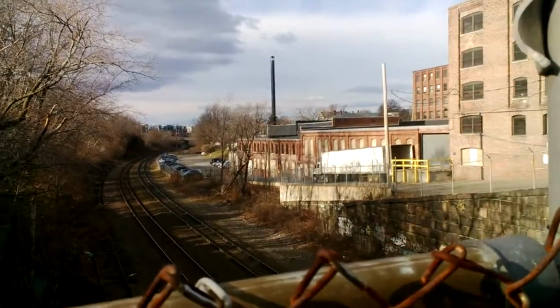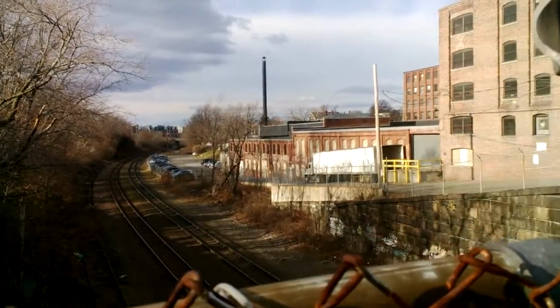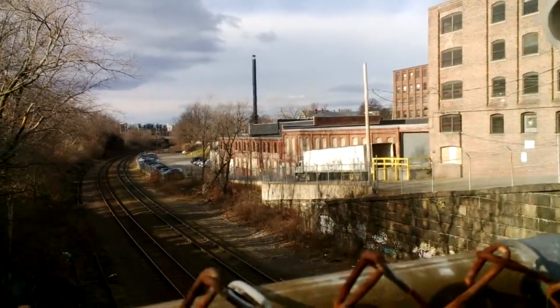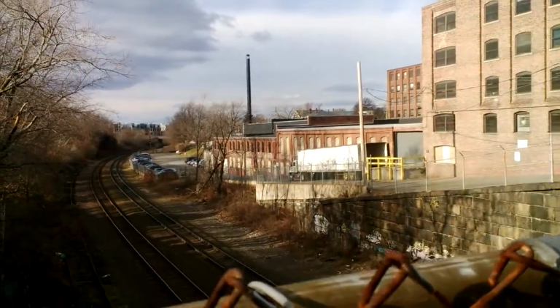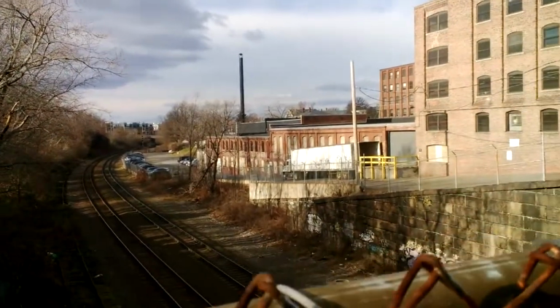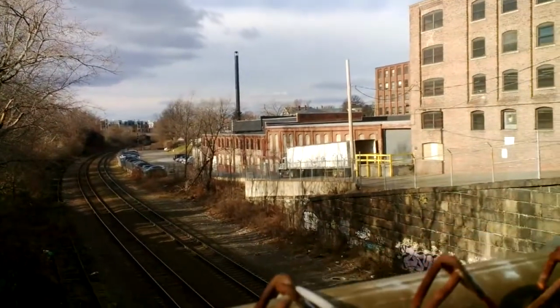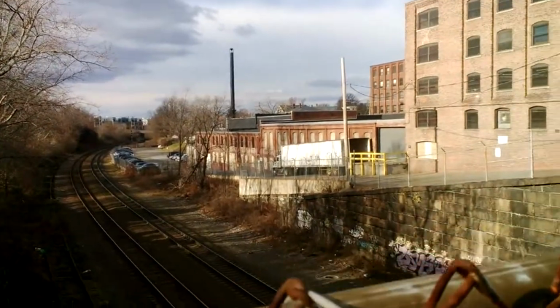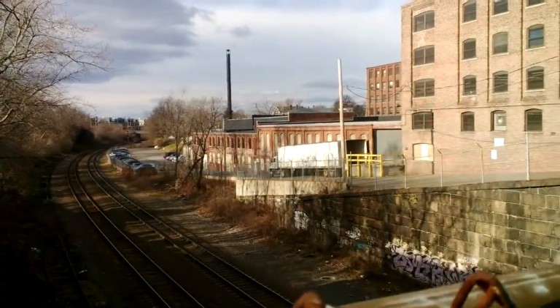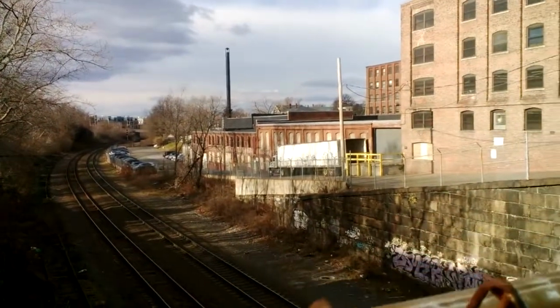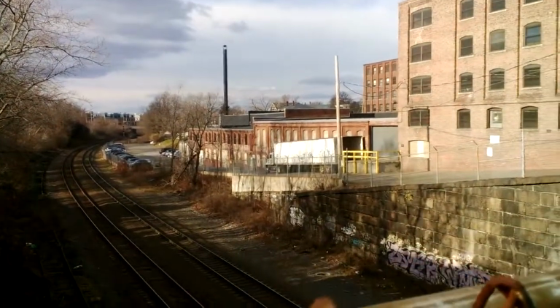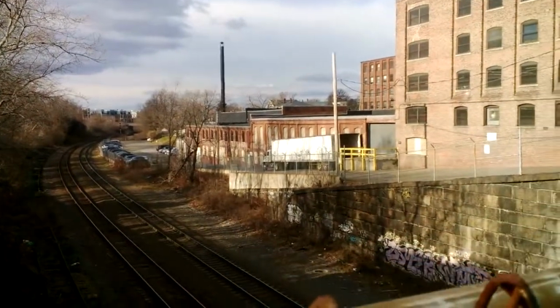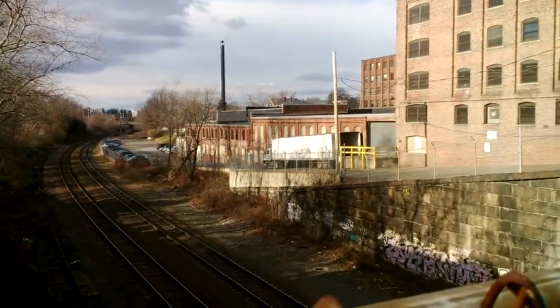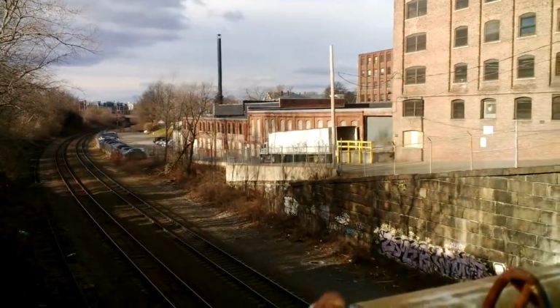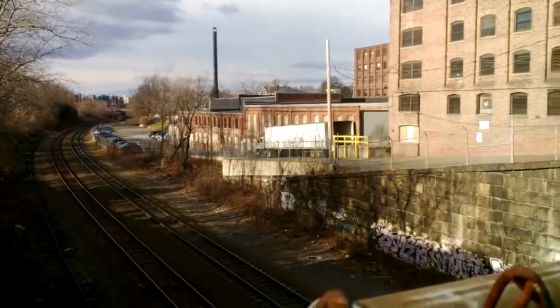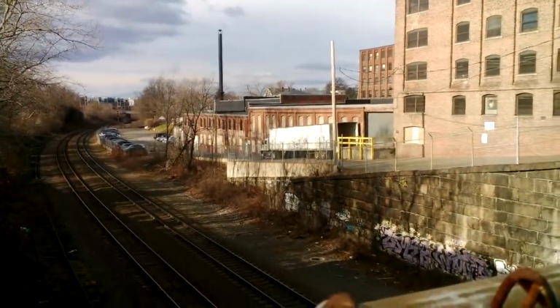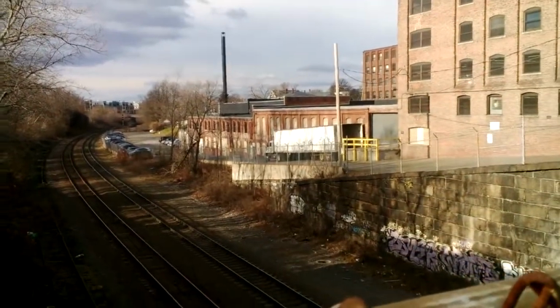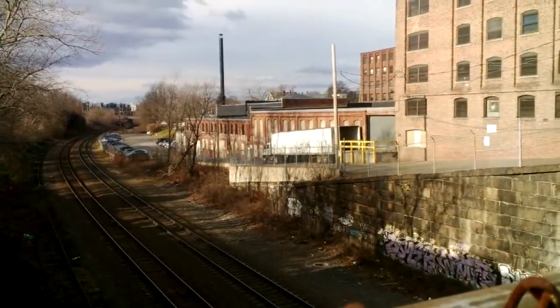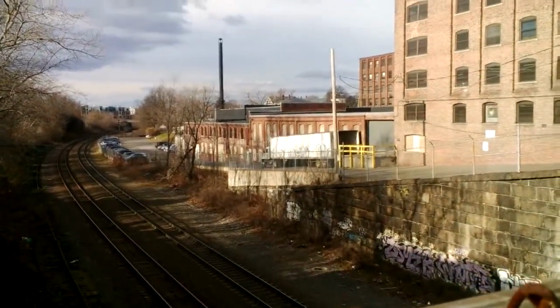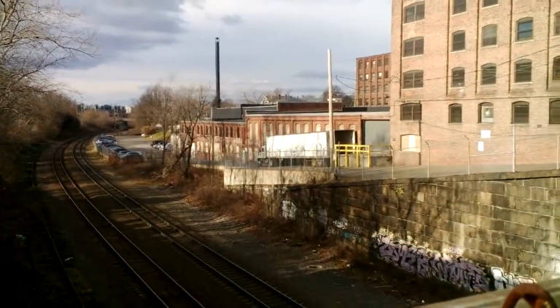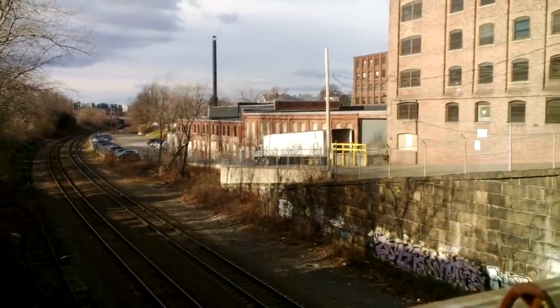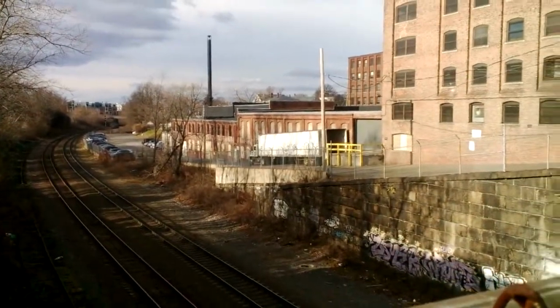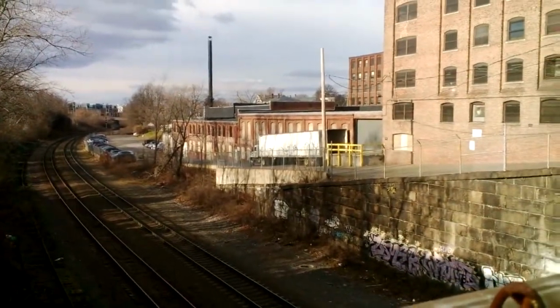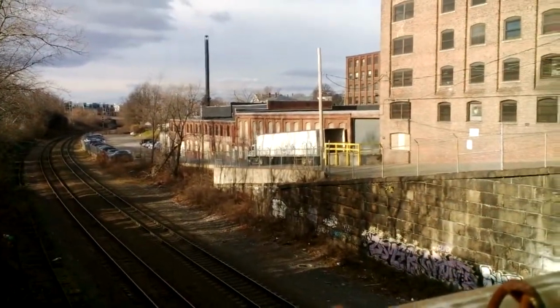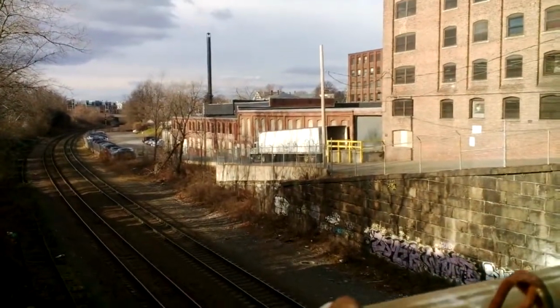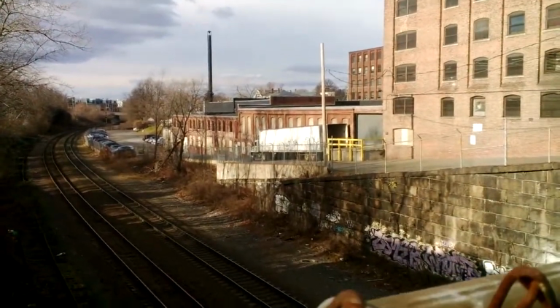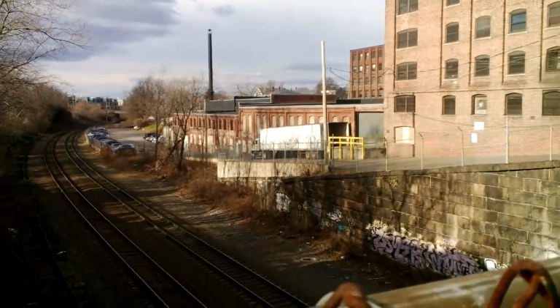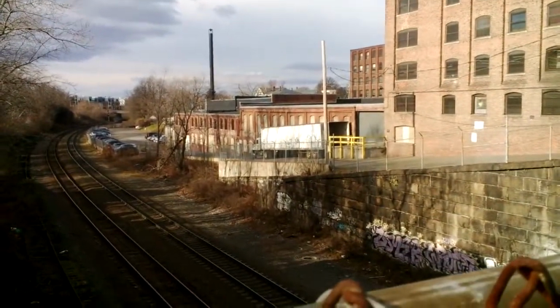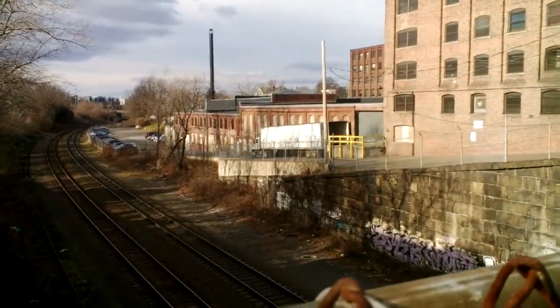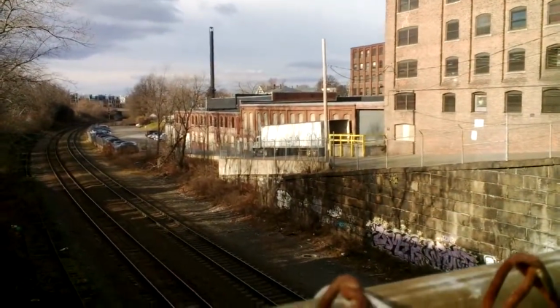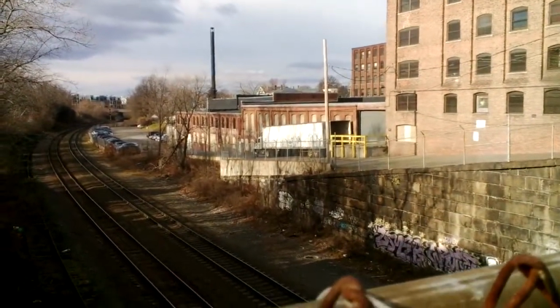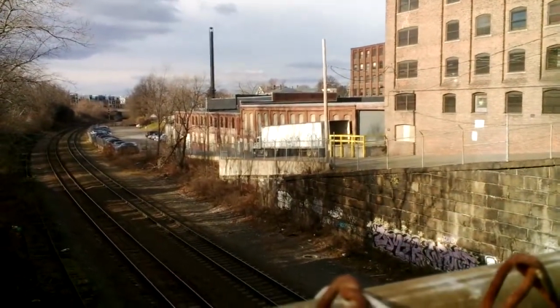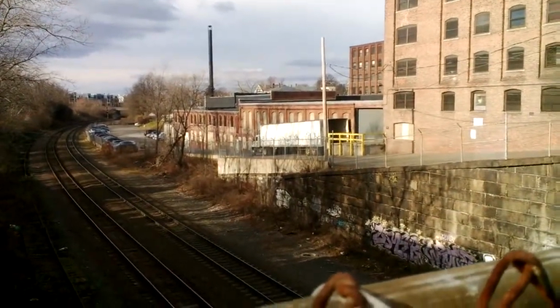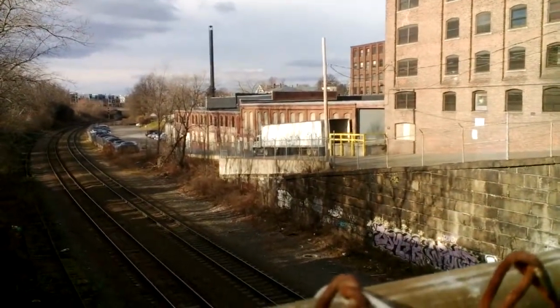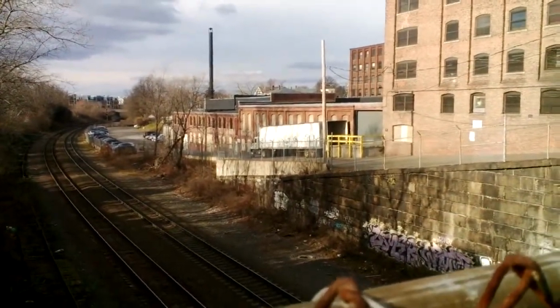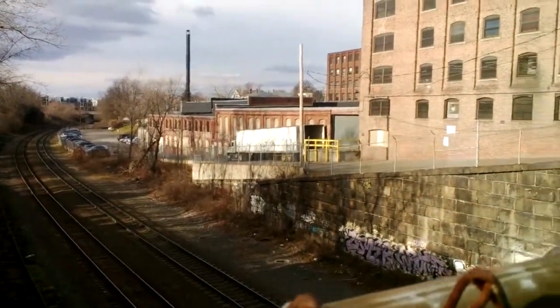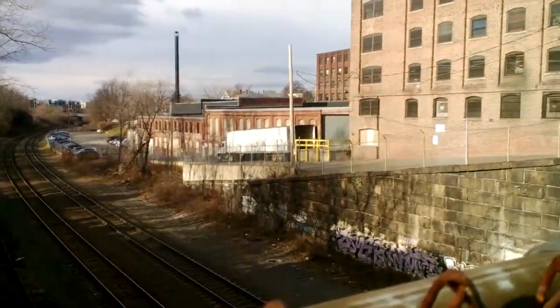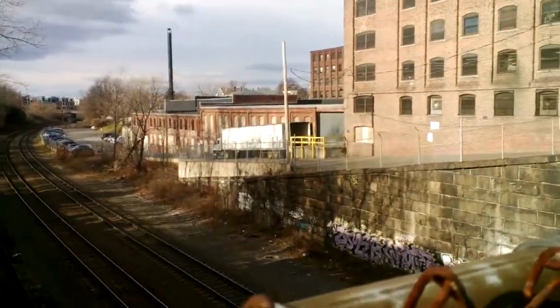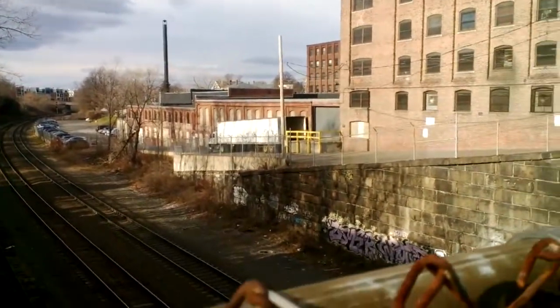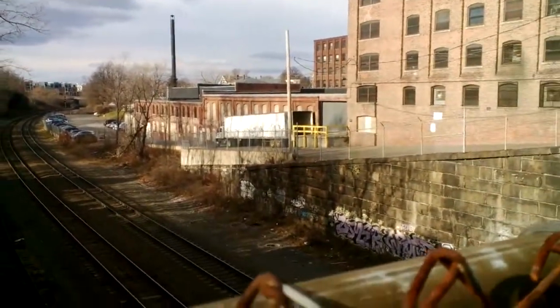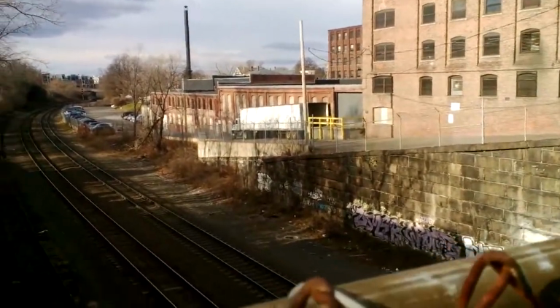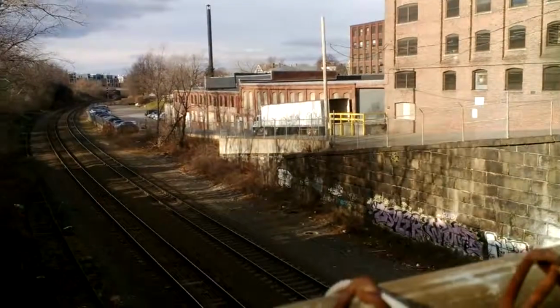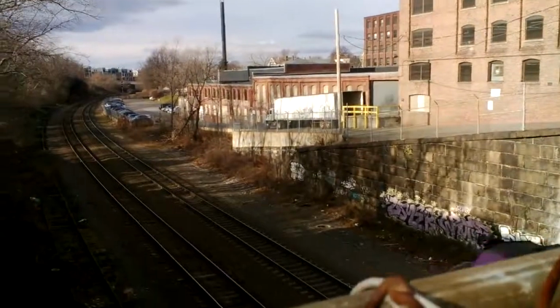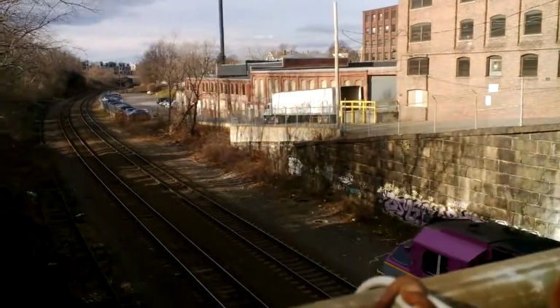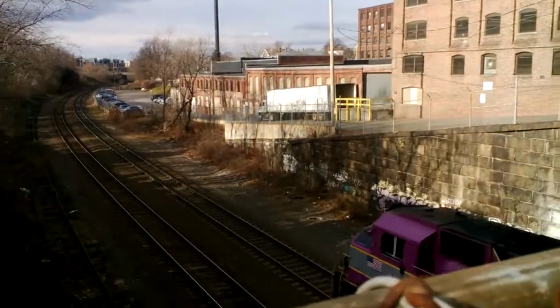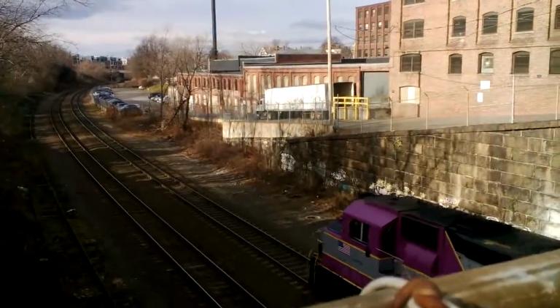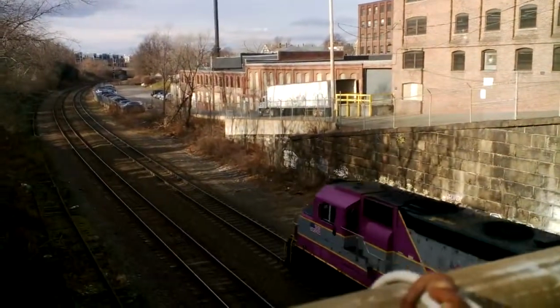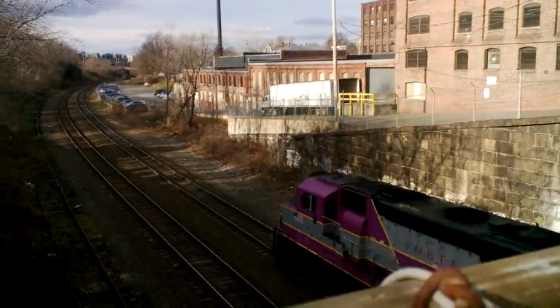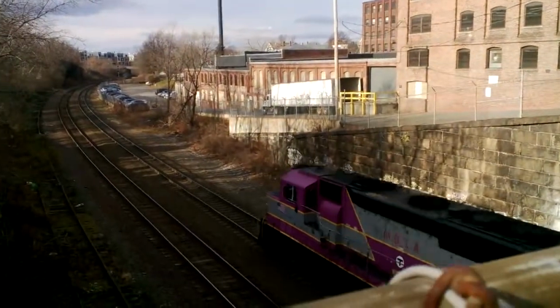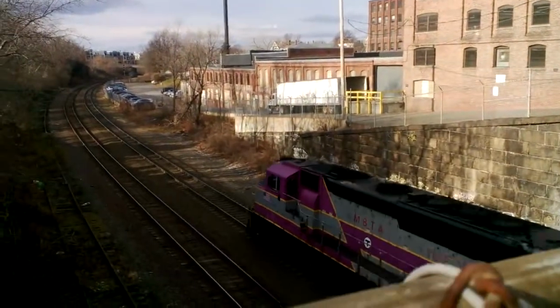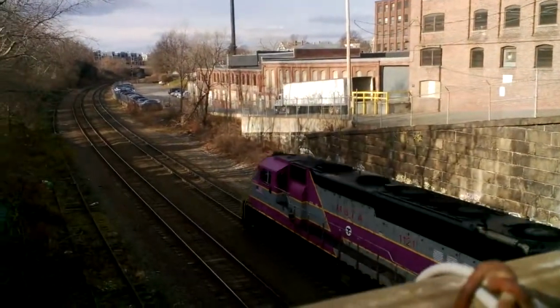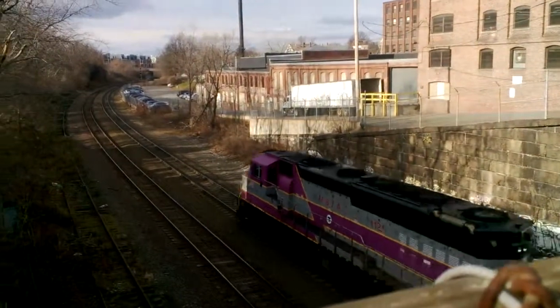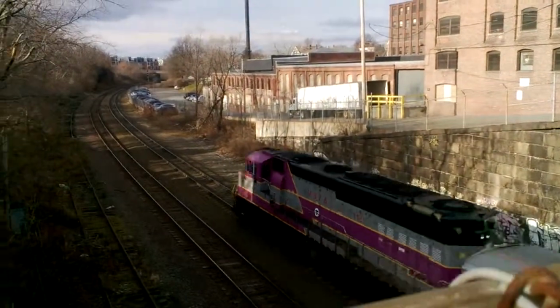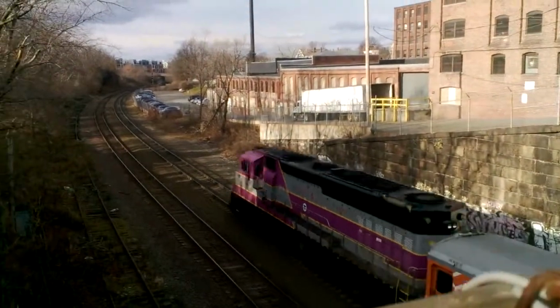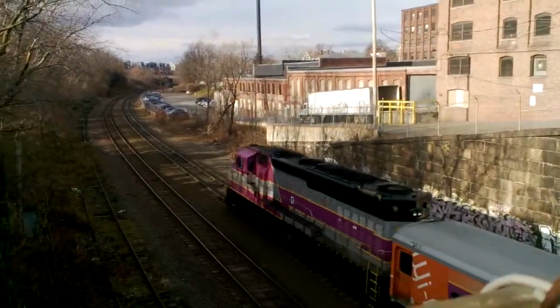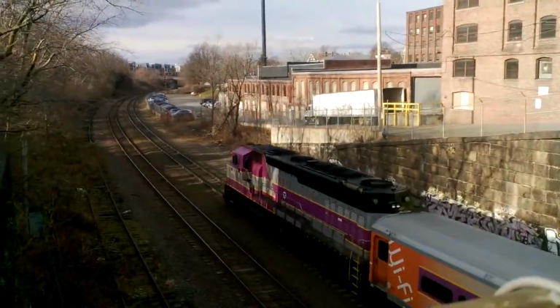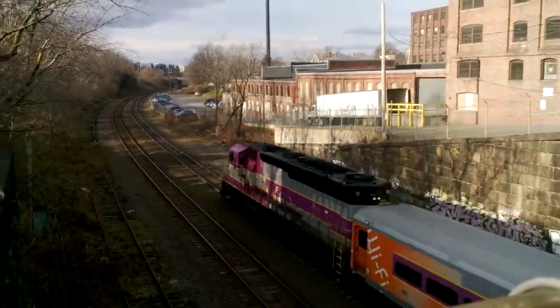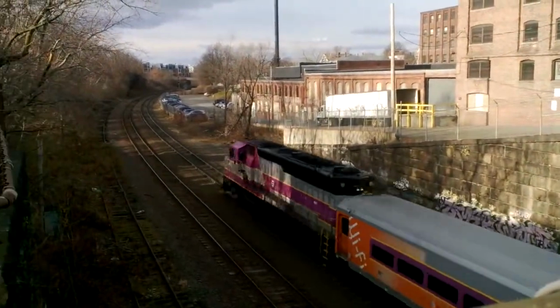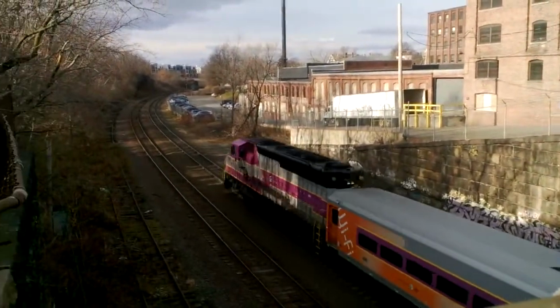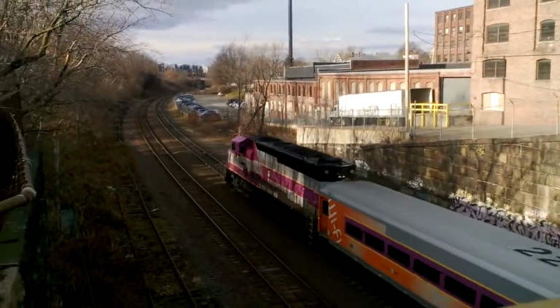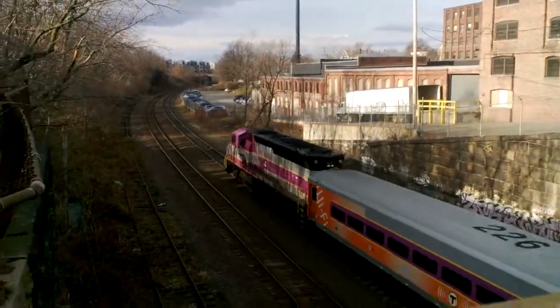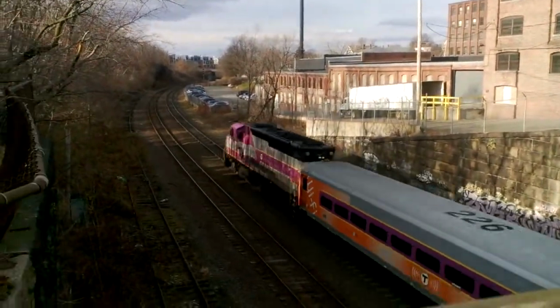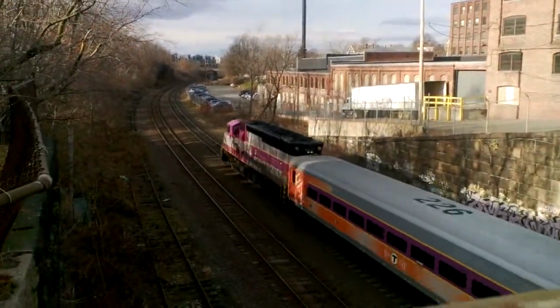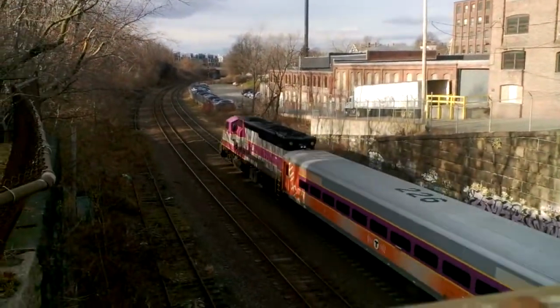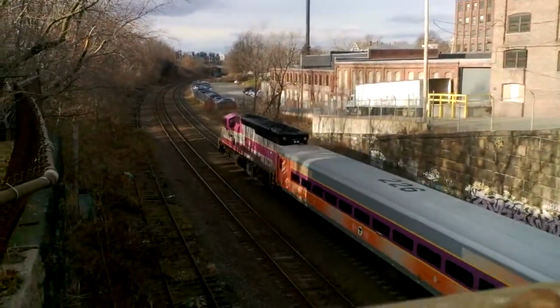A rather beautiful day here outside of Boston. We've got a train coming through there. Good timing.